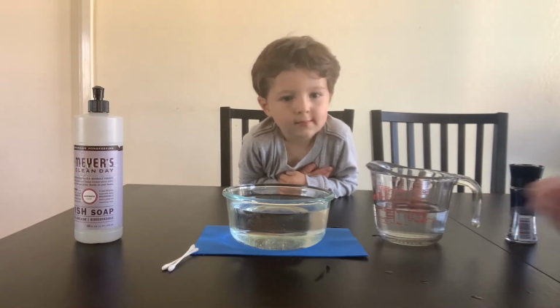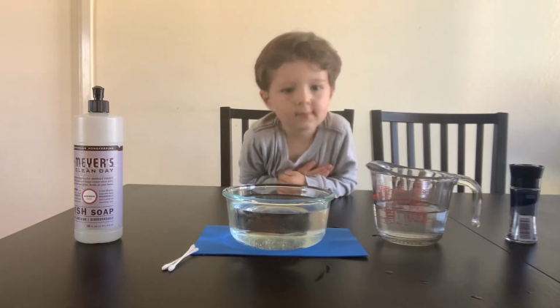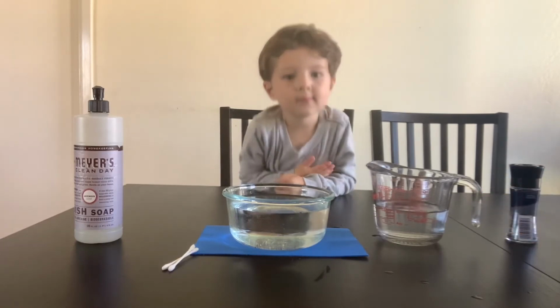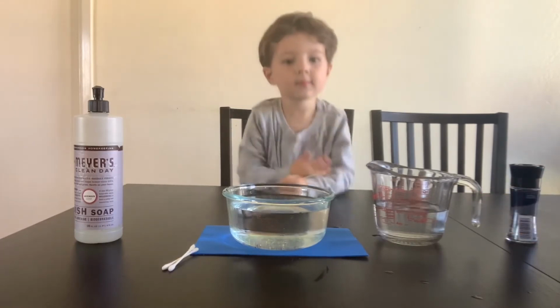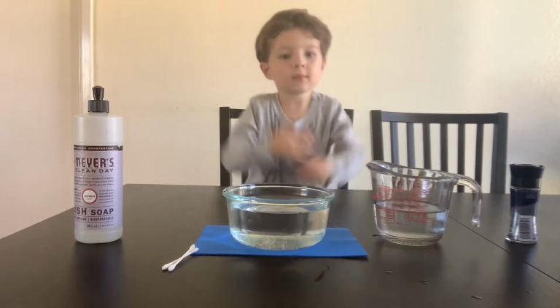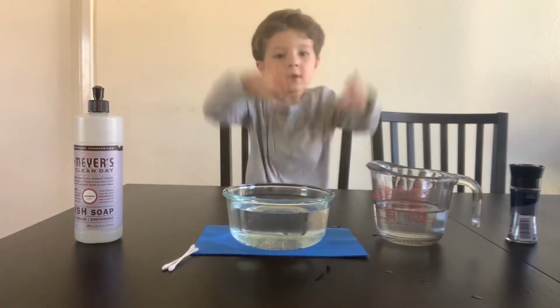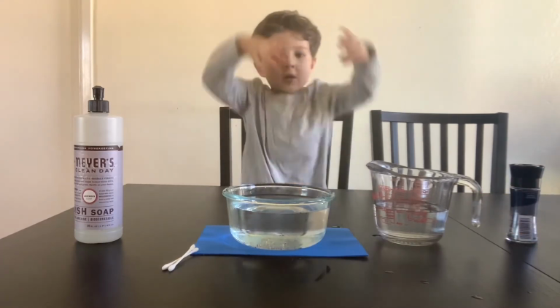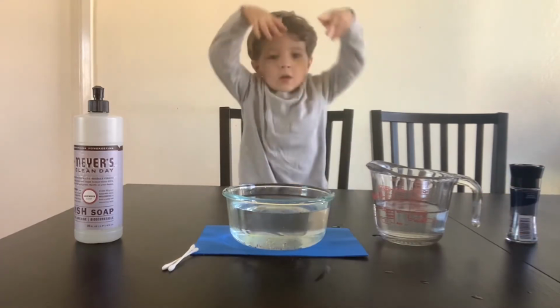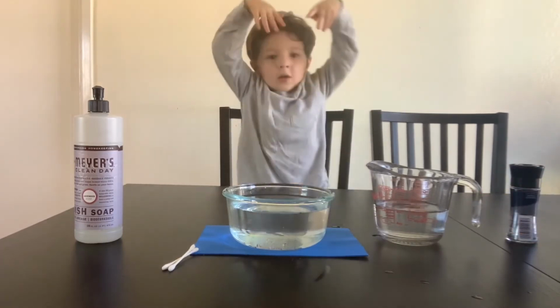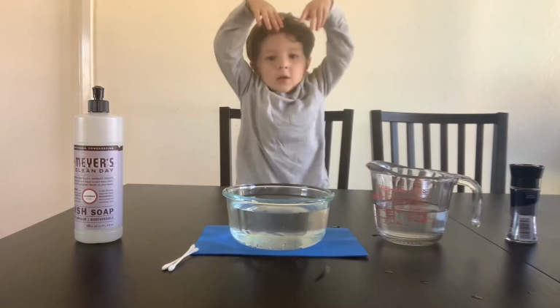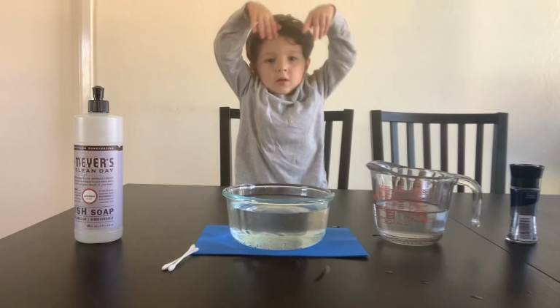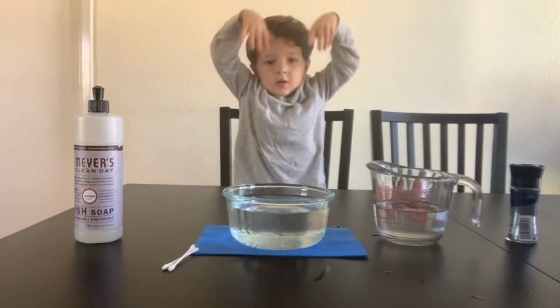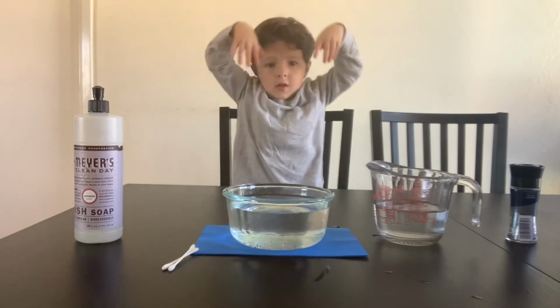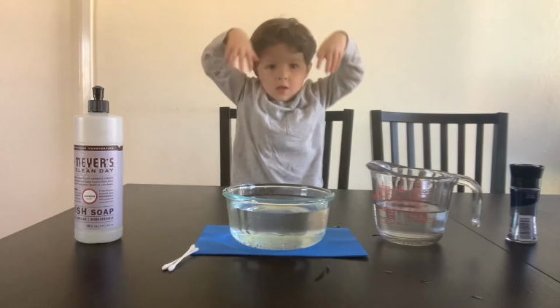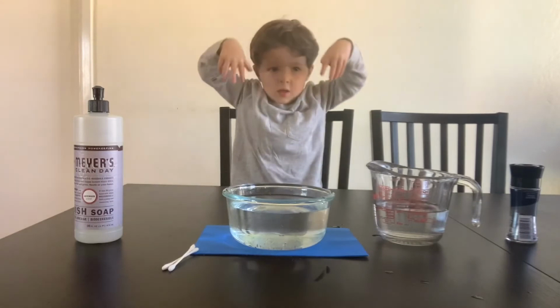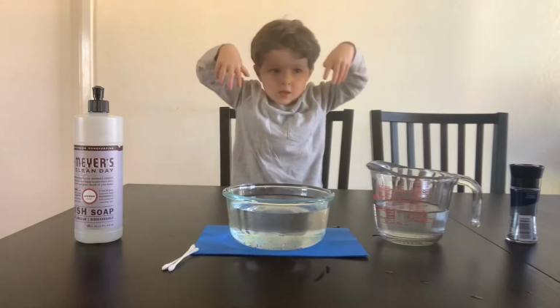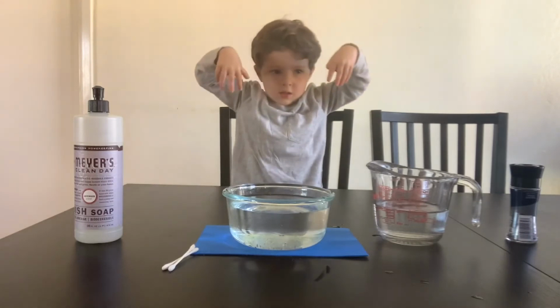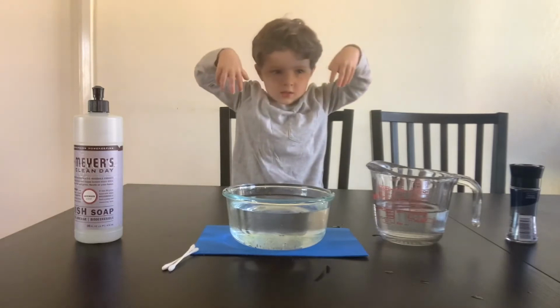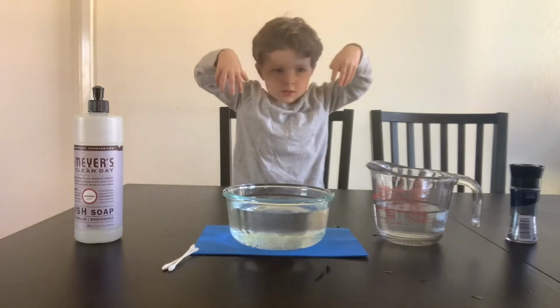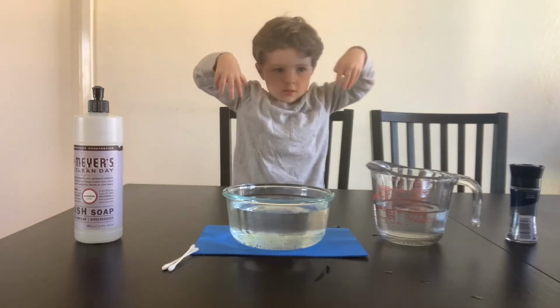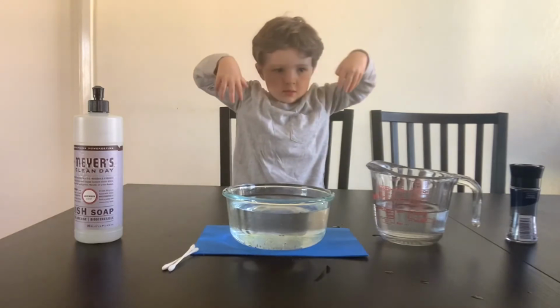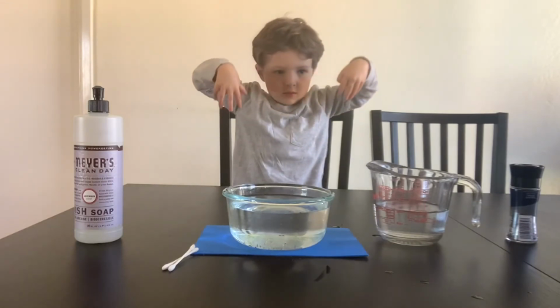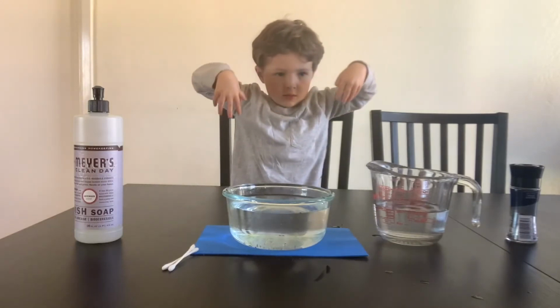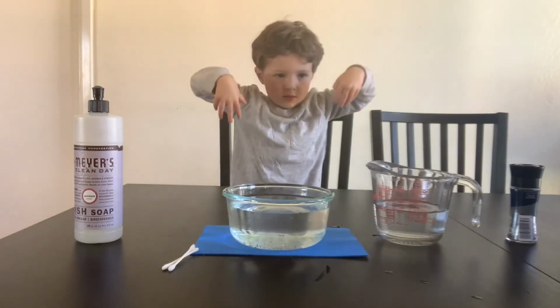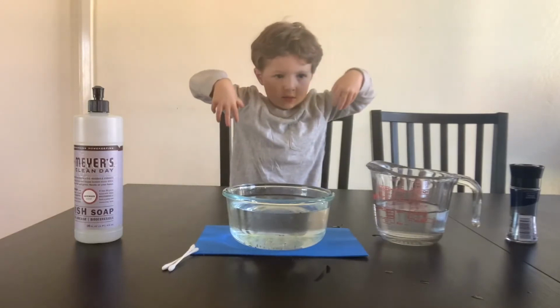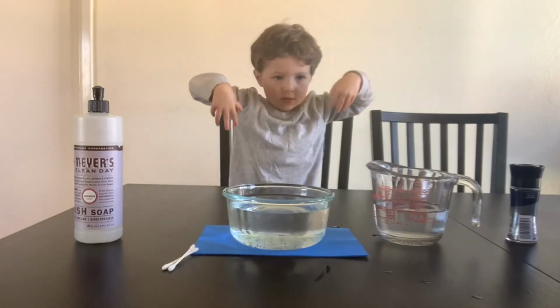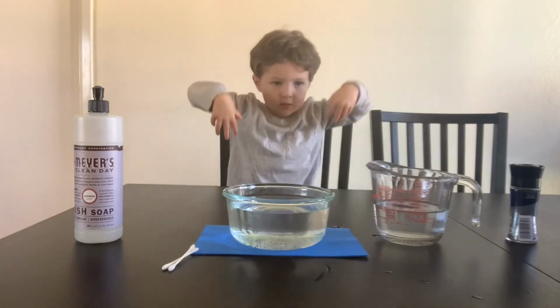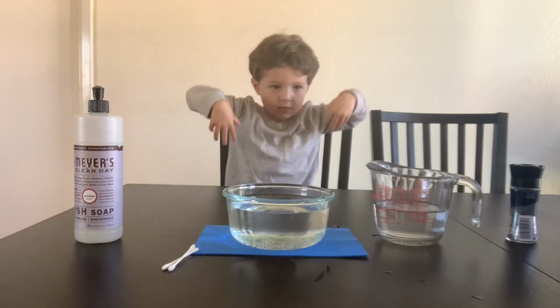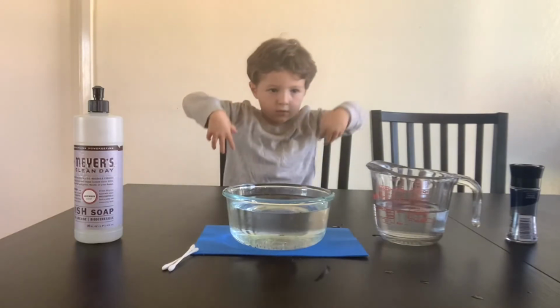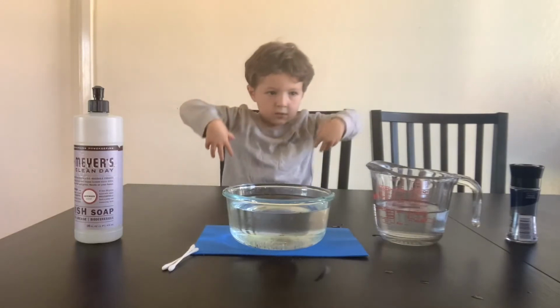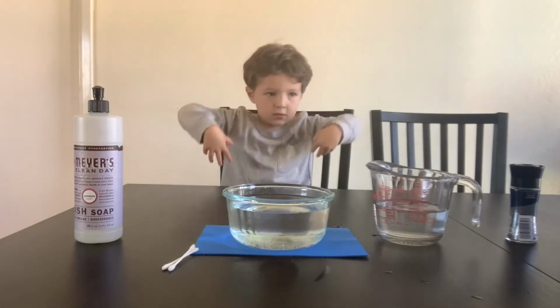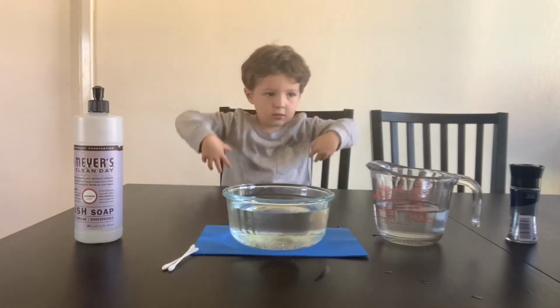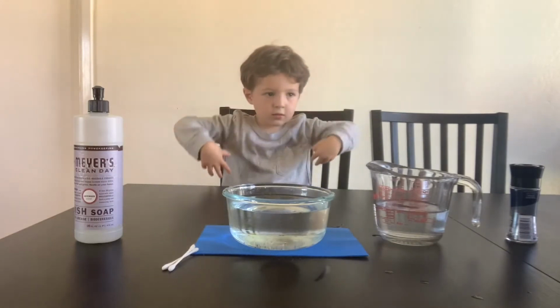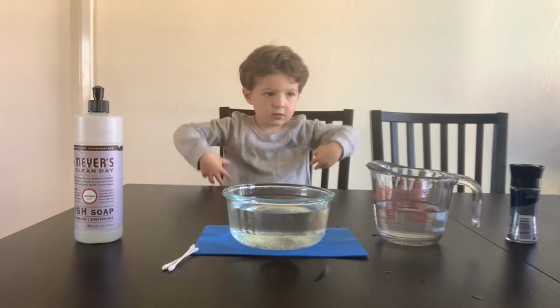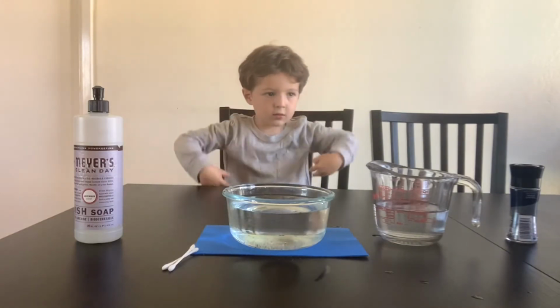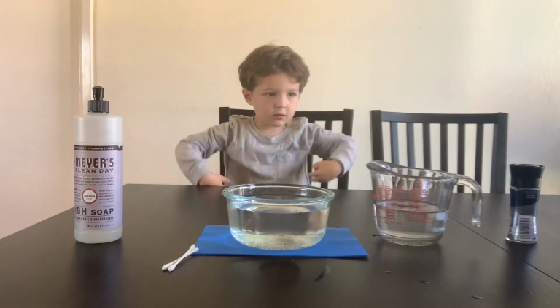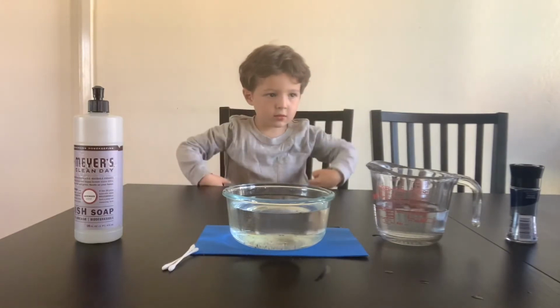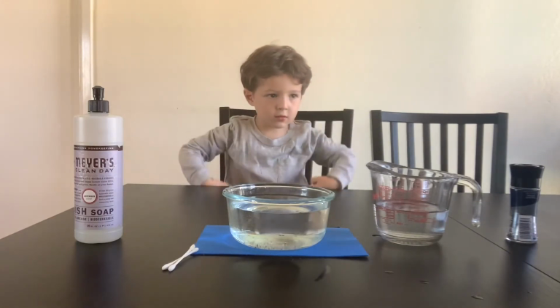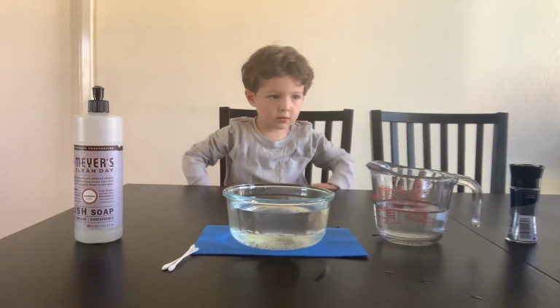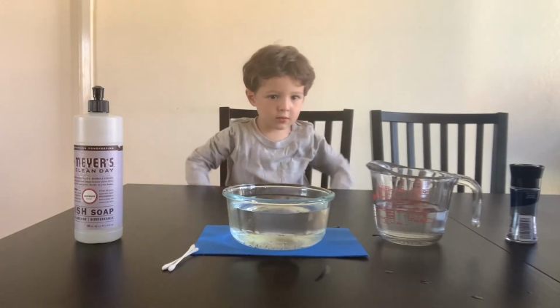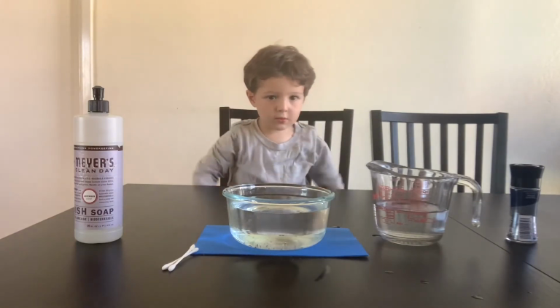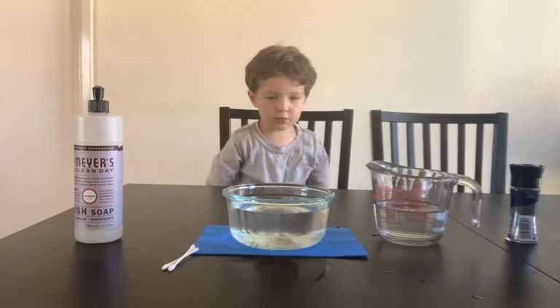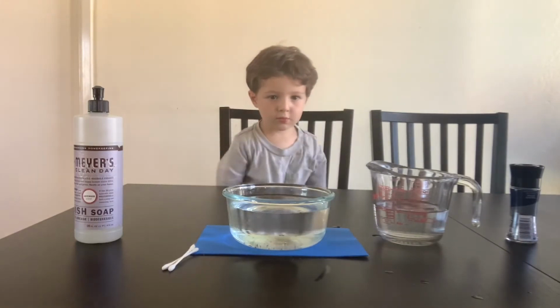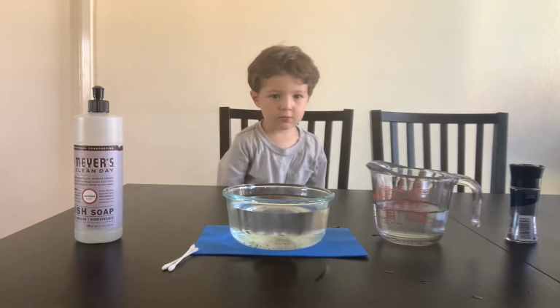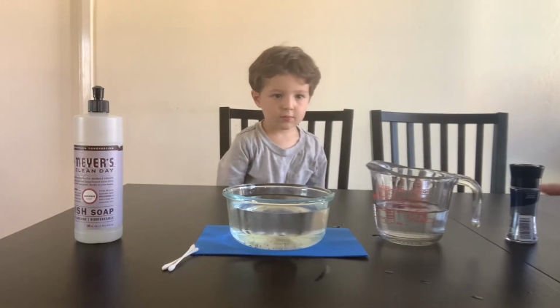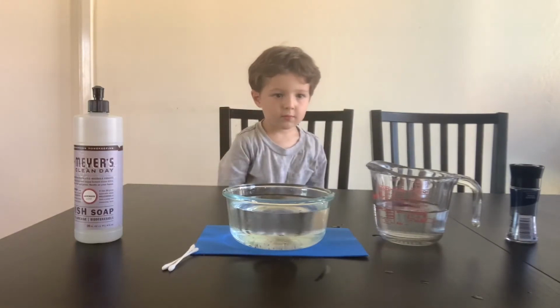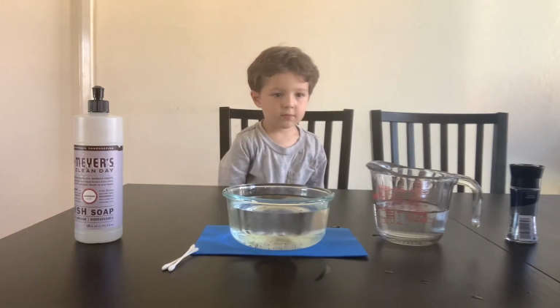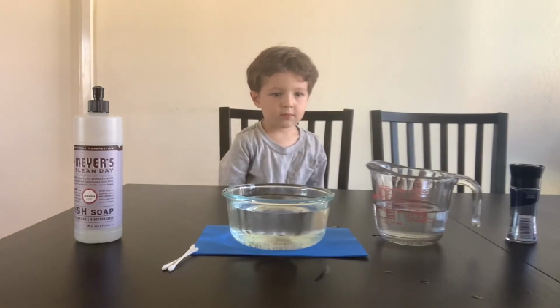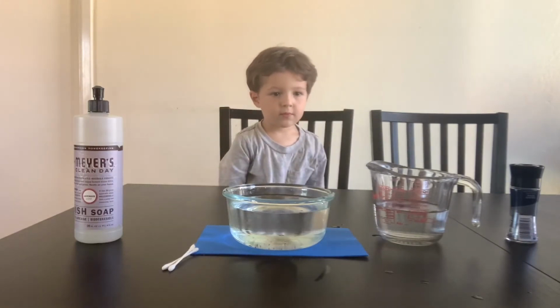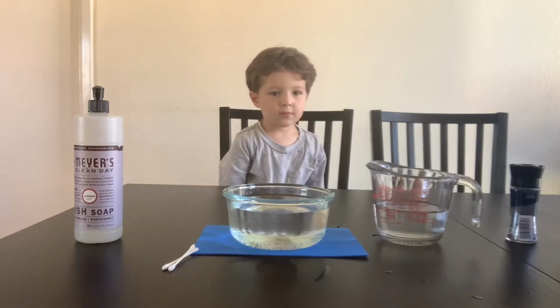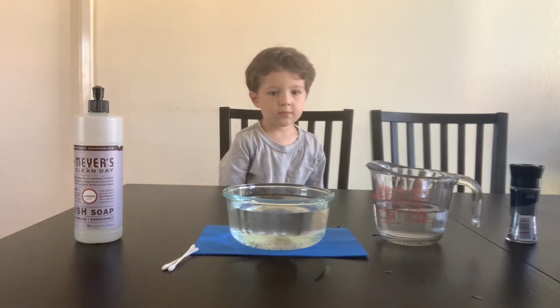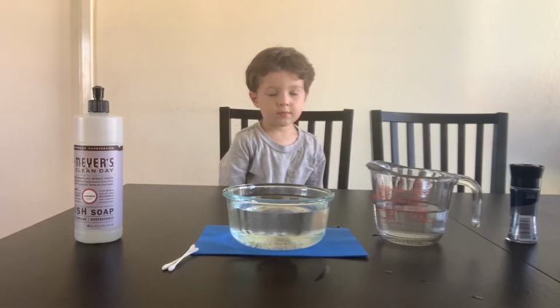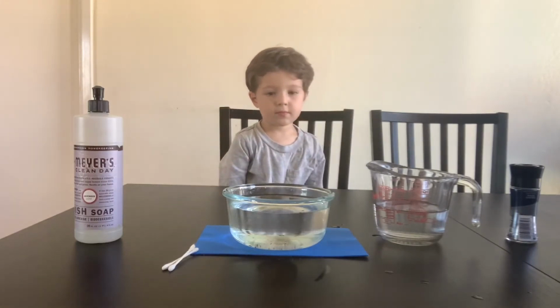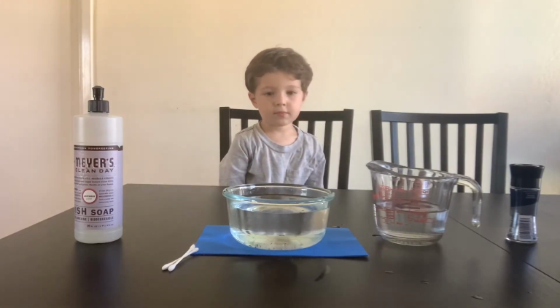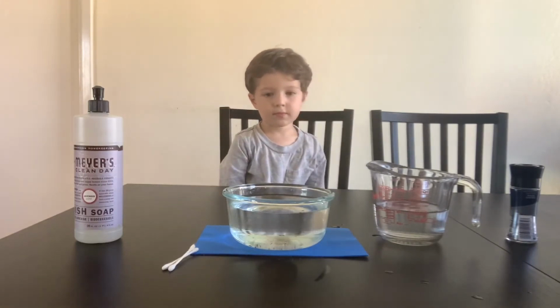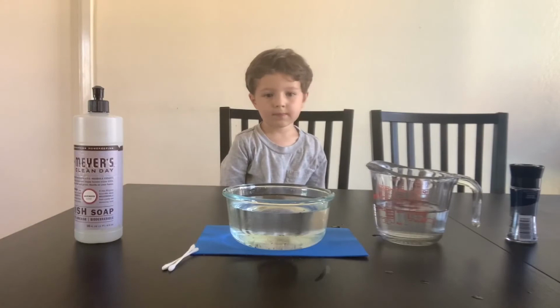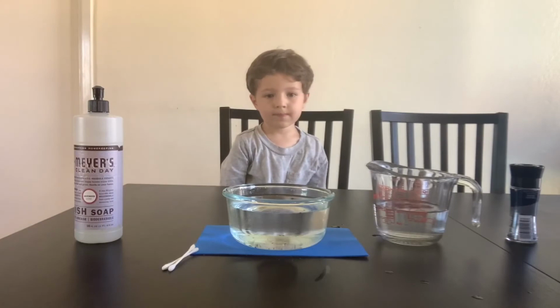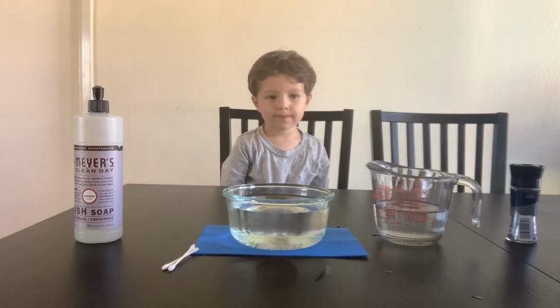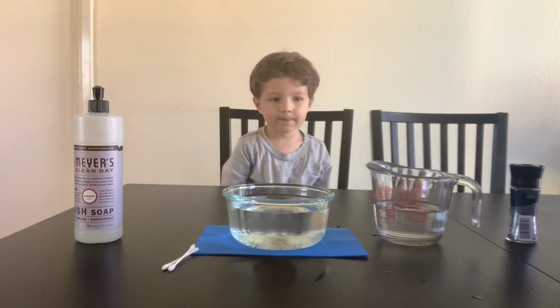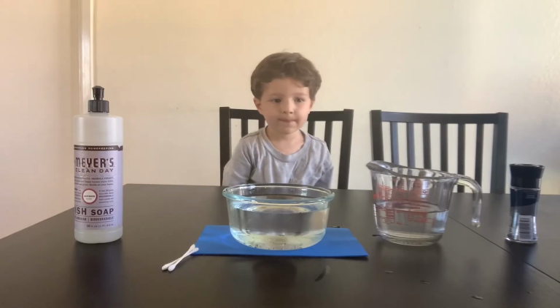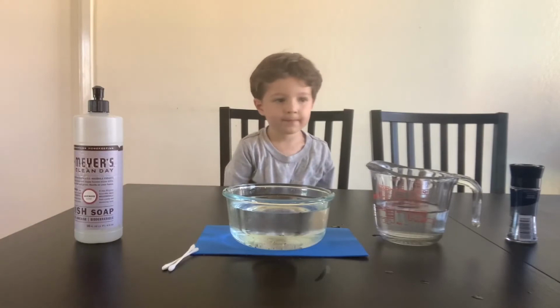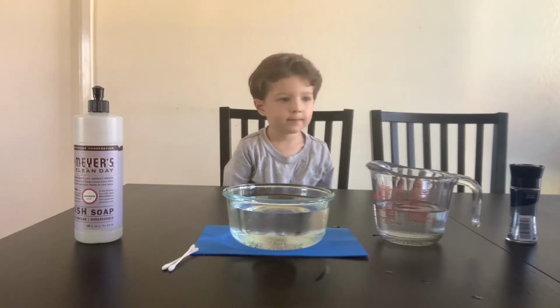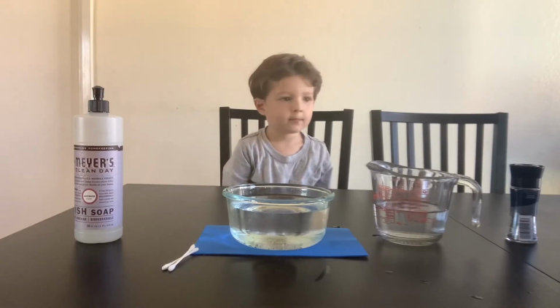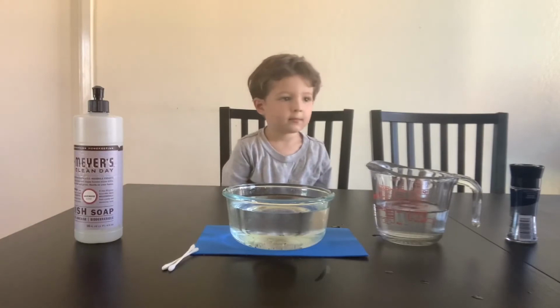Are you ready, Ollie? That was his diving position. Stay tuned and we're going to do the experiment together.